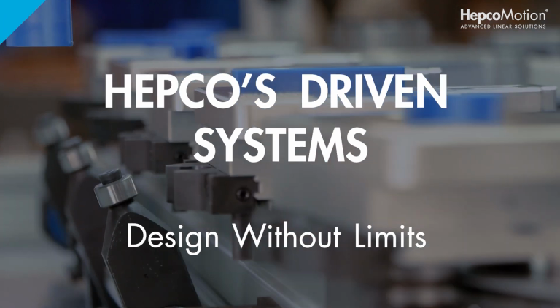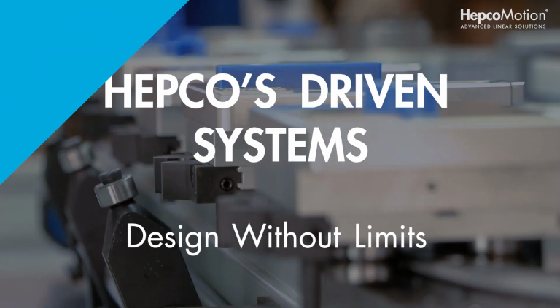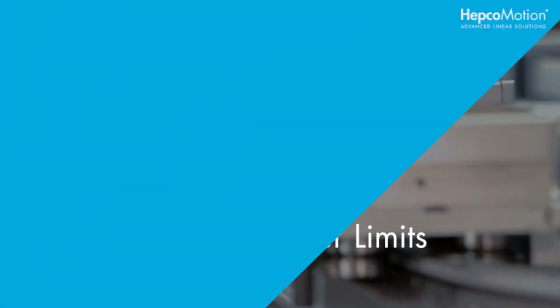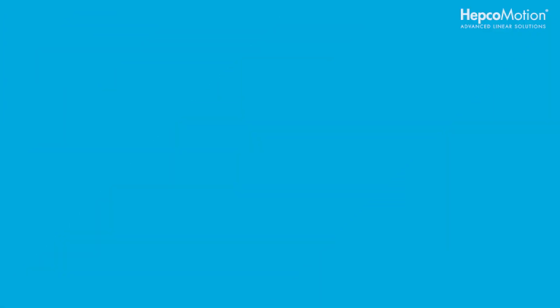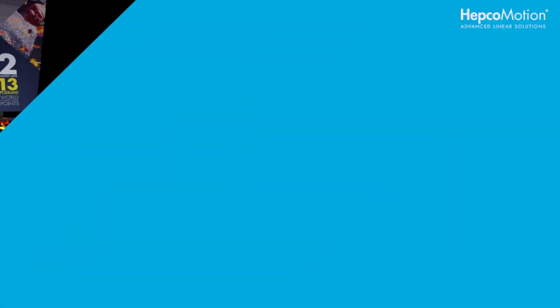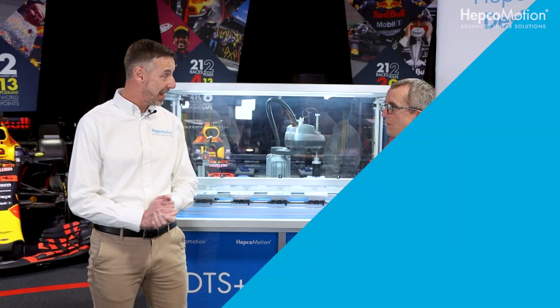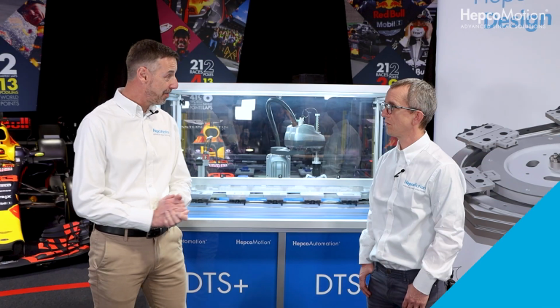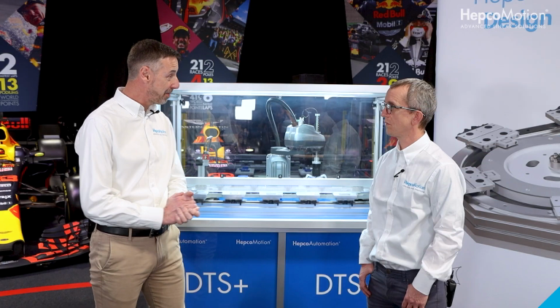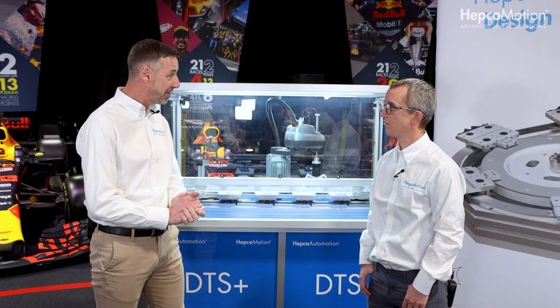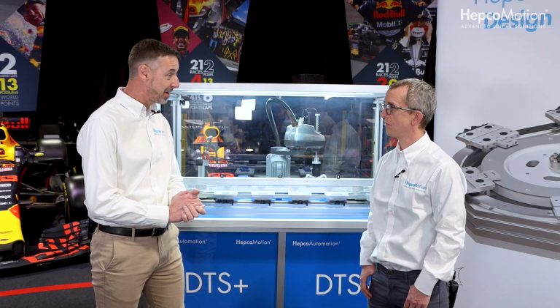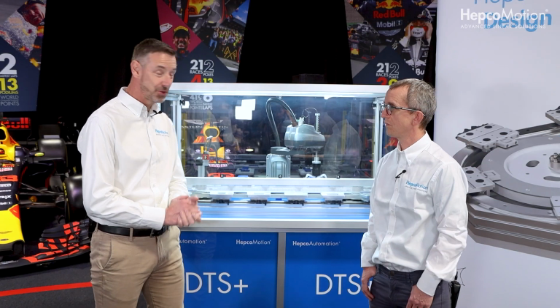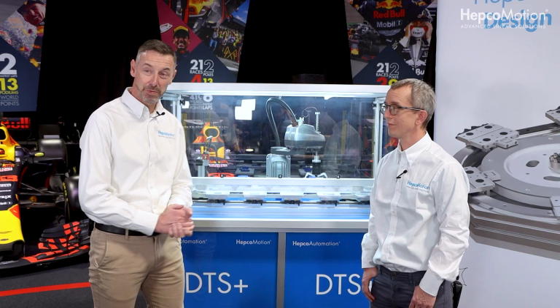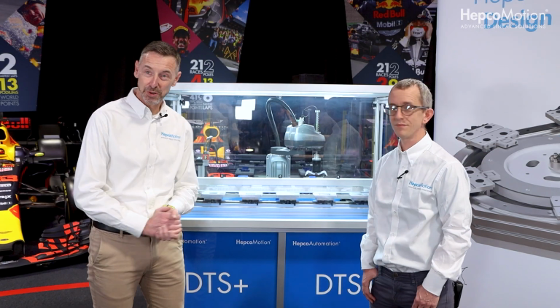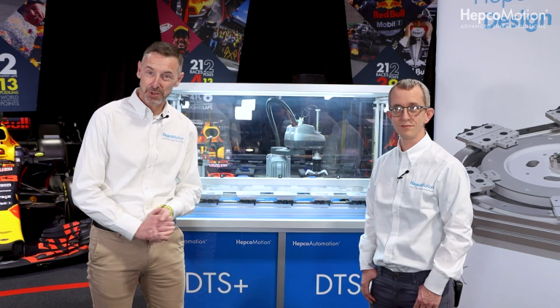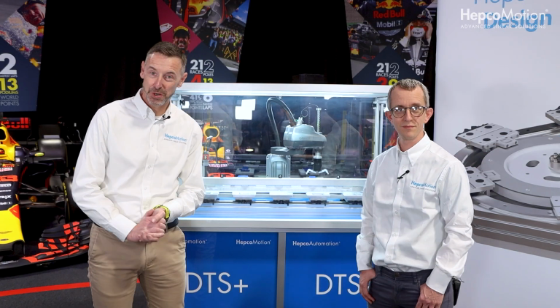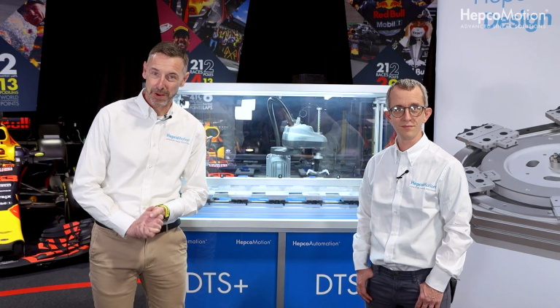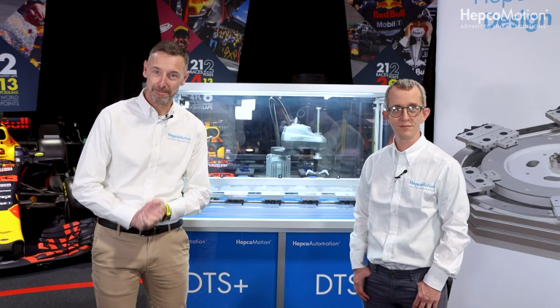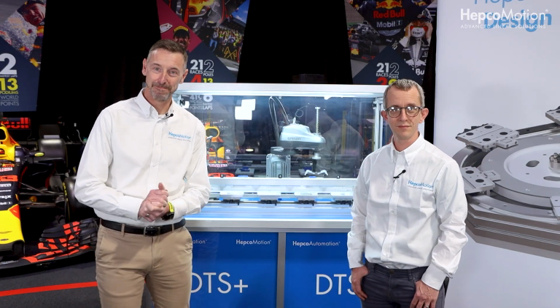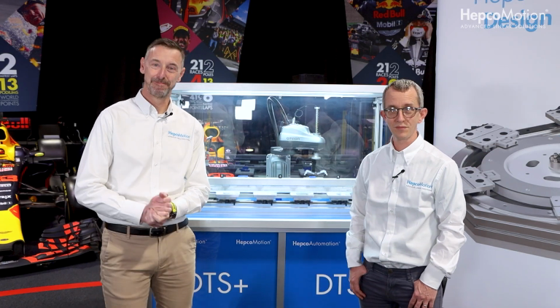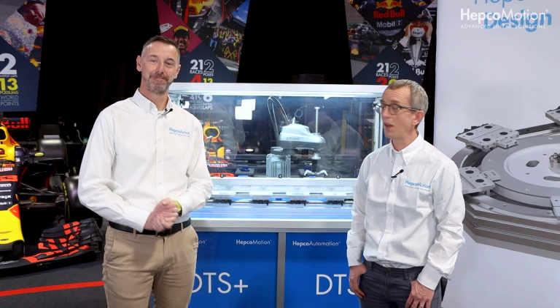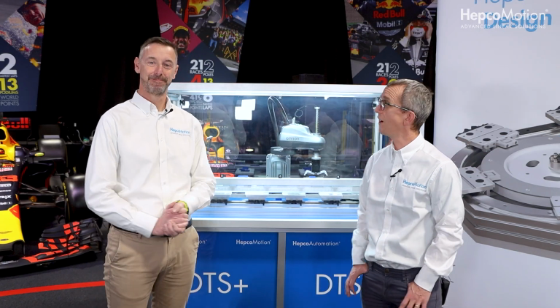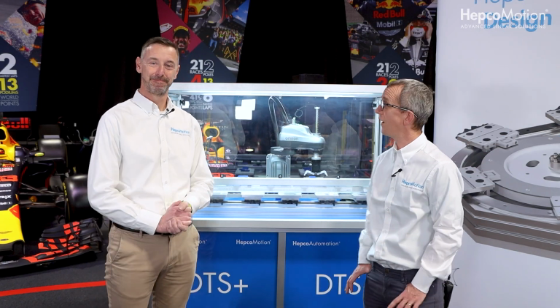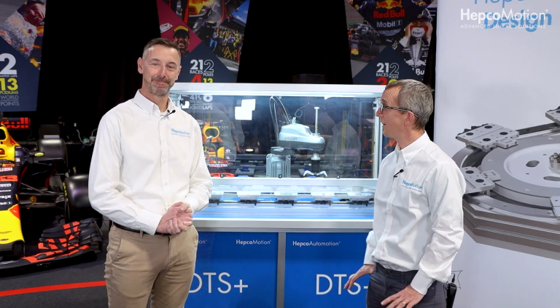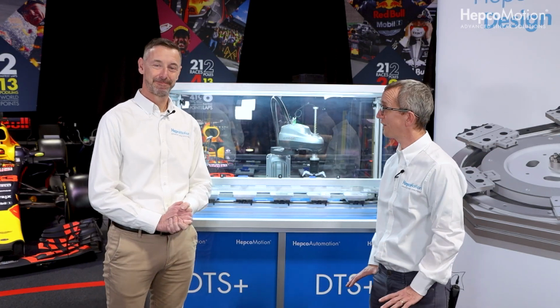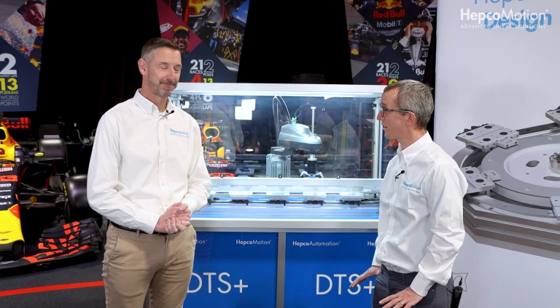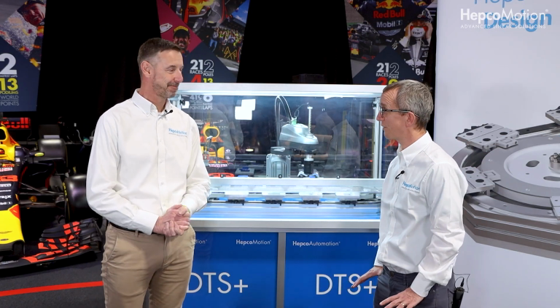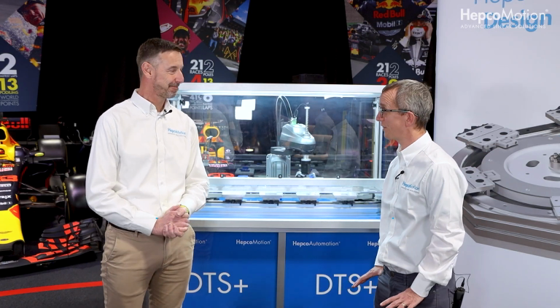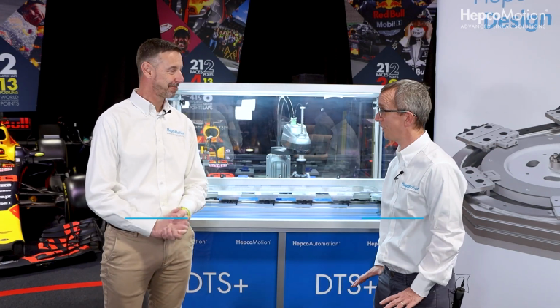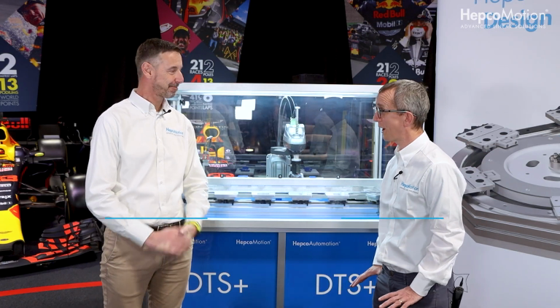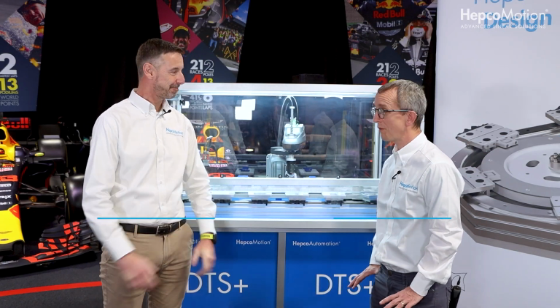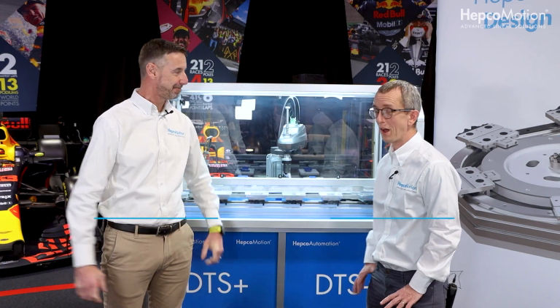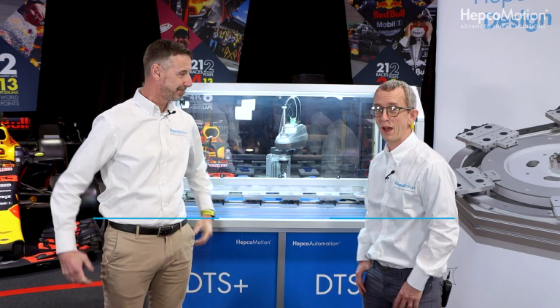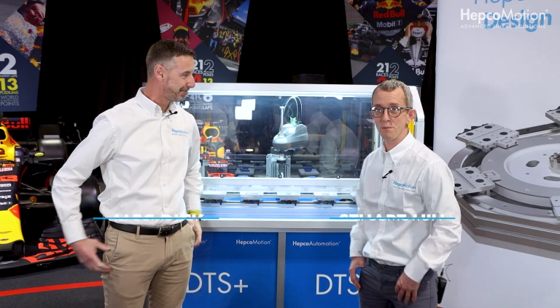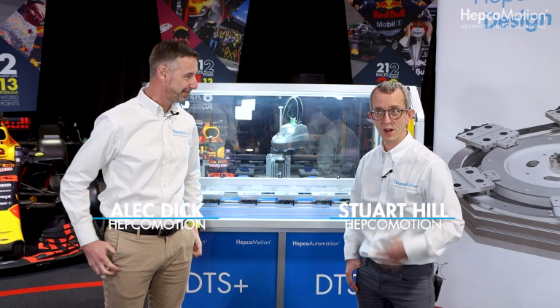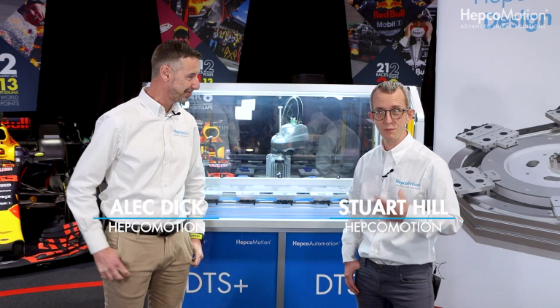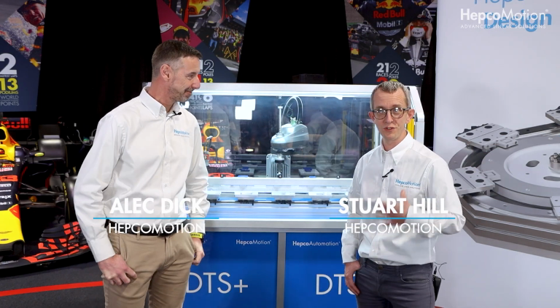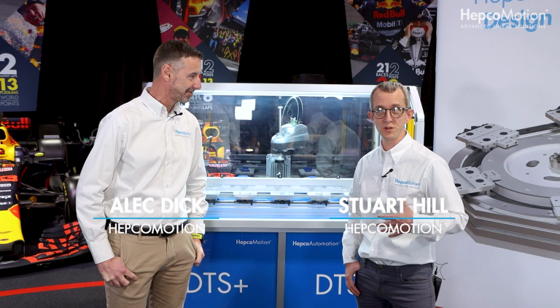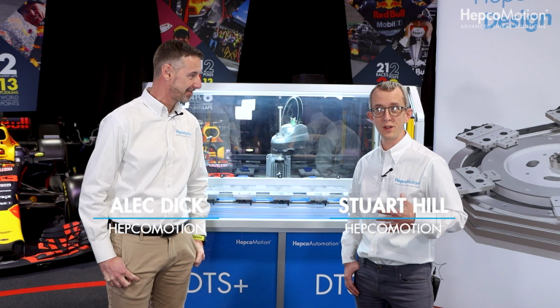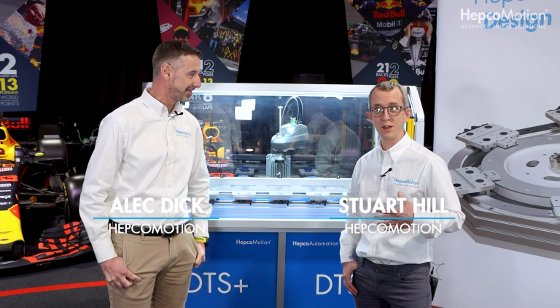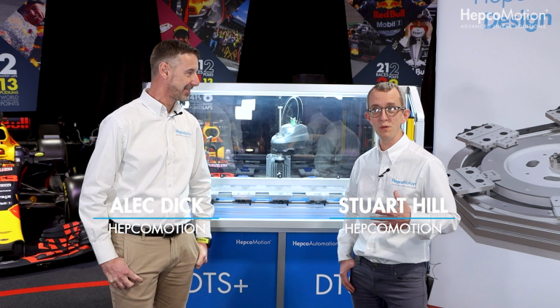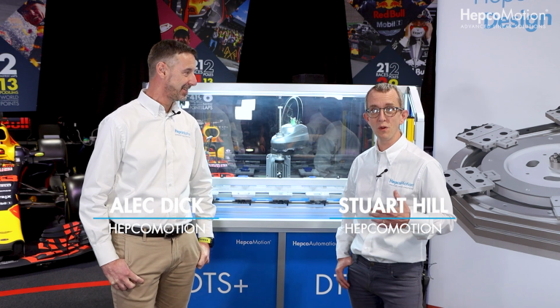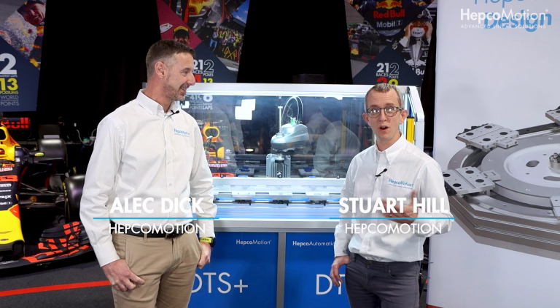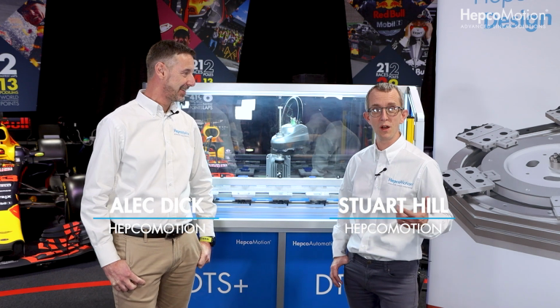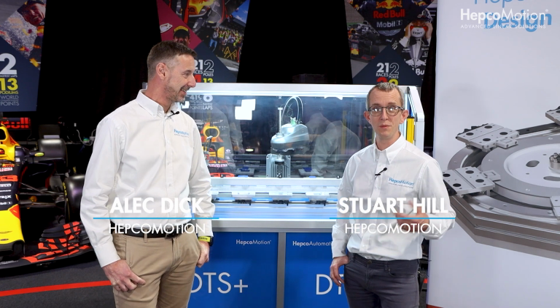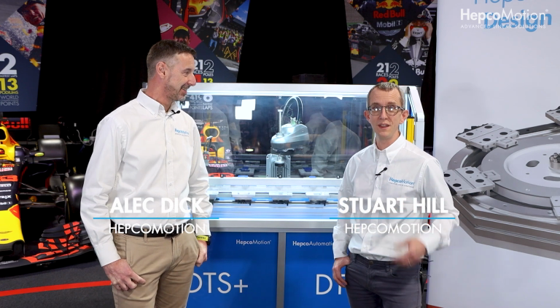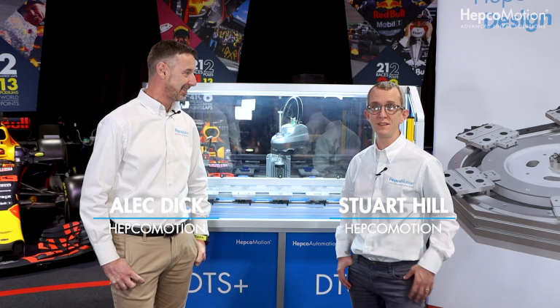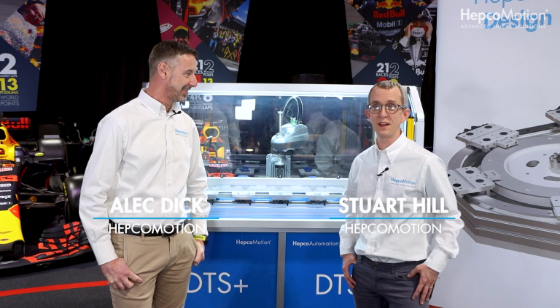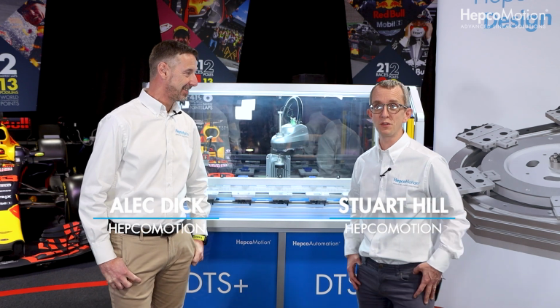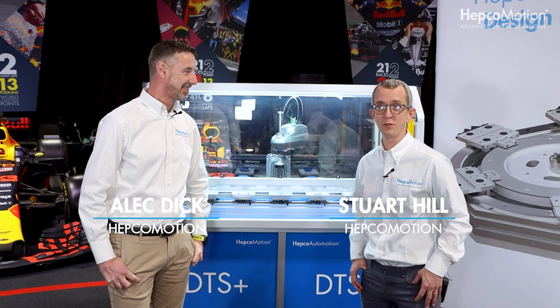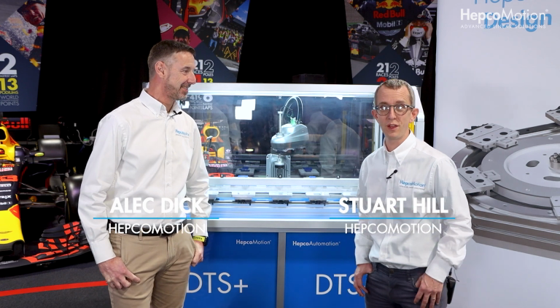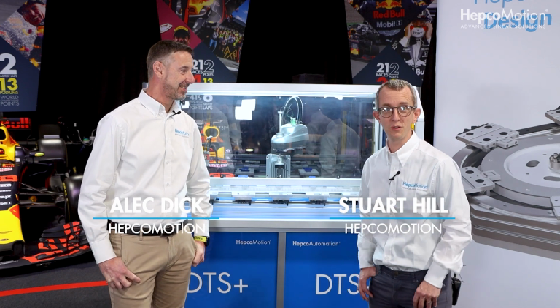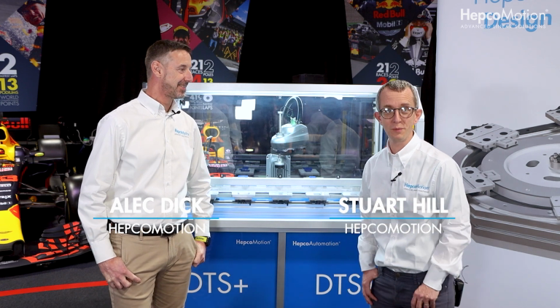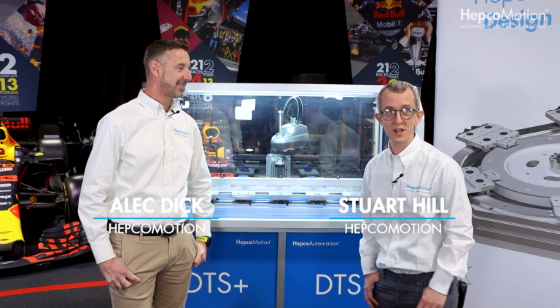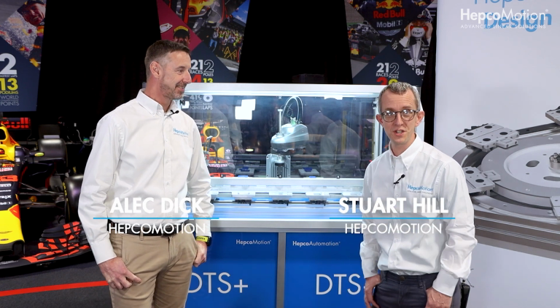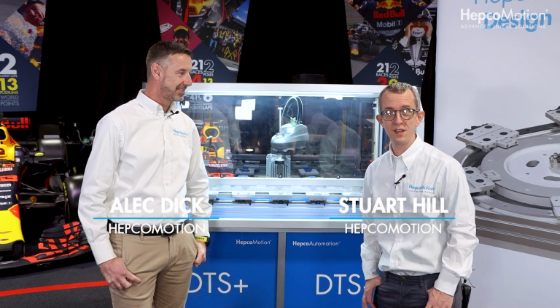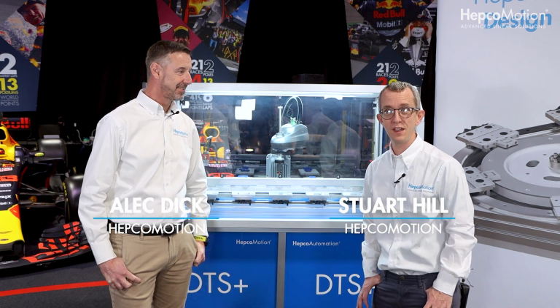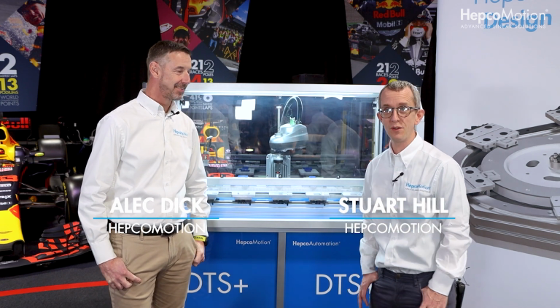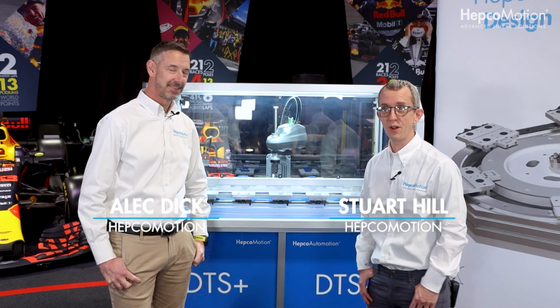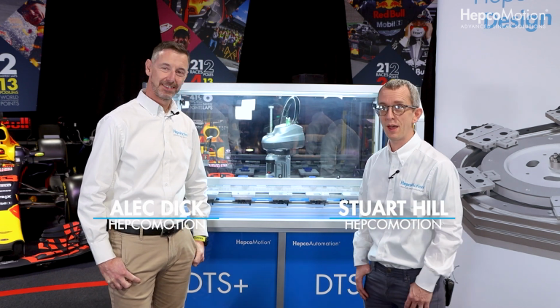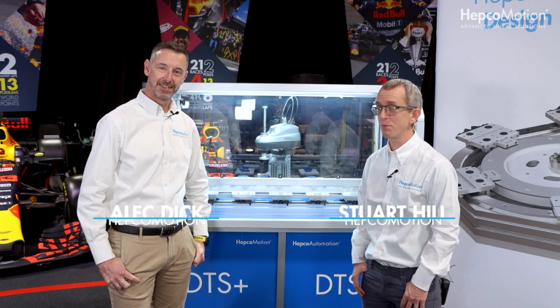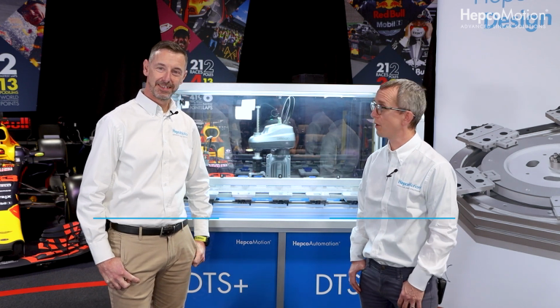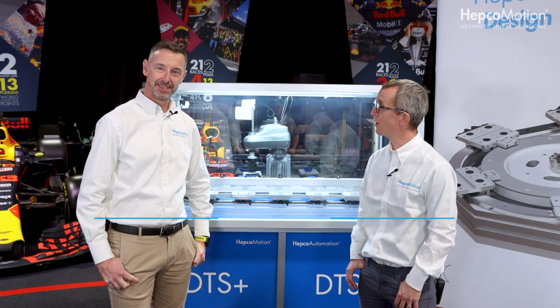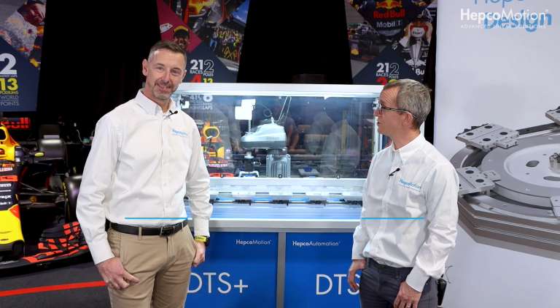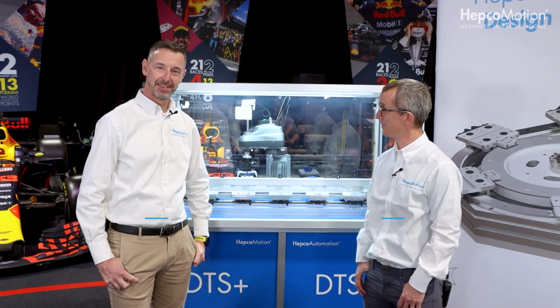I'm joined by Stuart Hill, the technical sales manager here at HEPCO Motion.